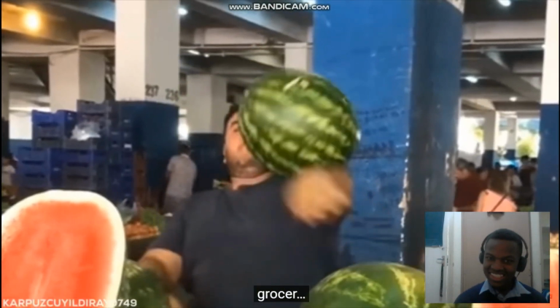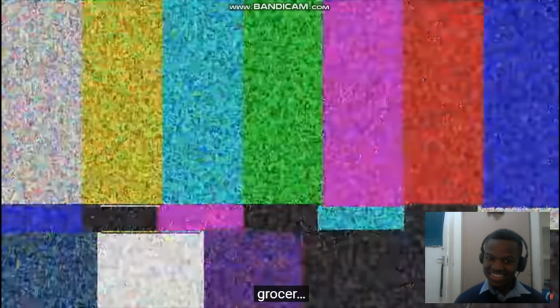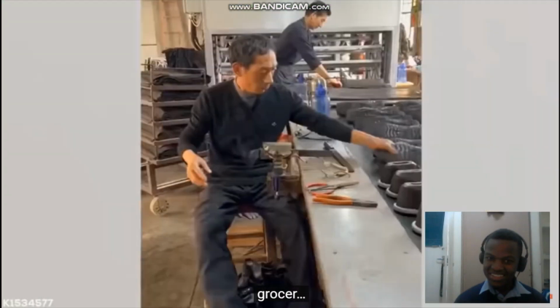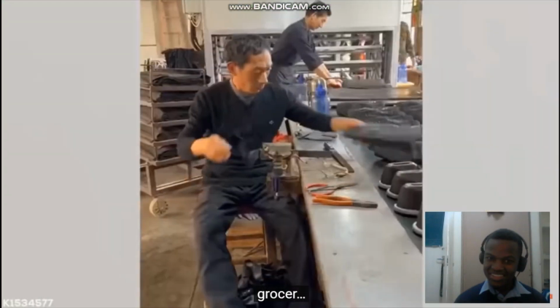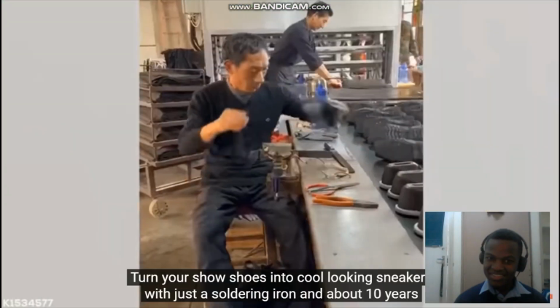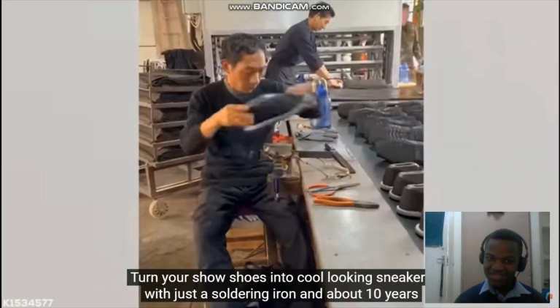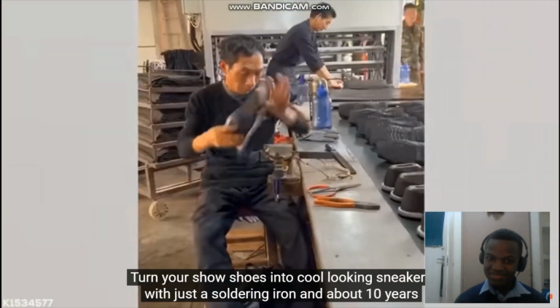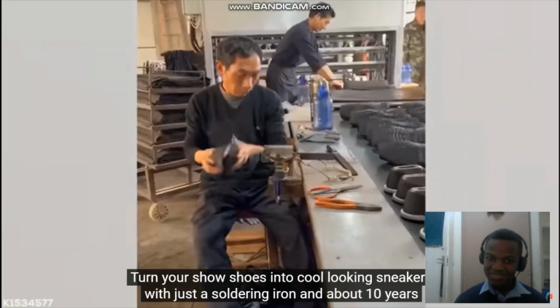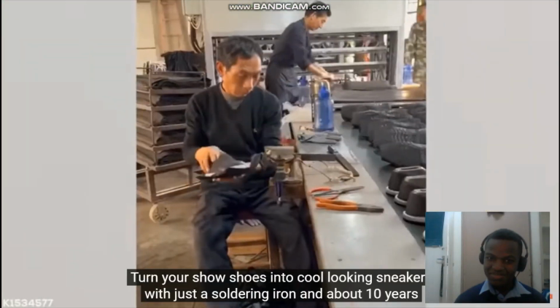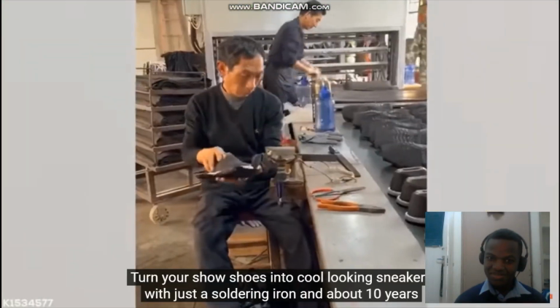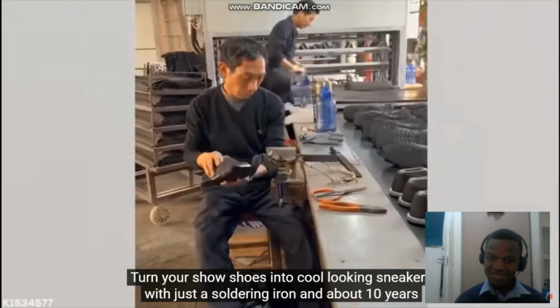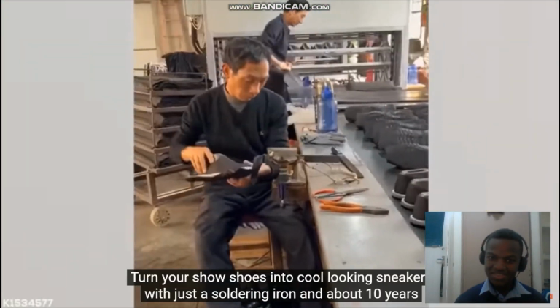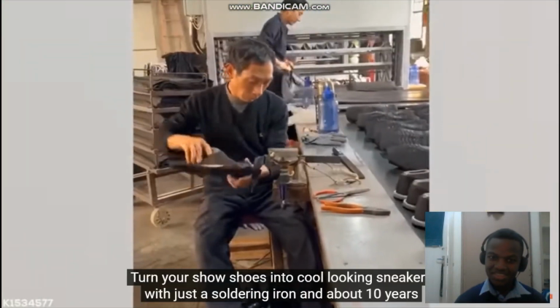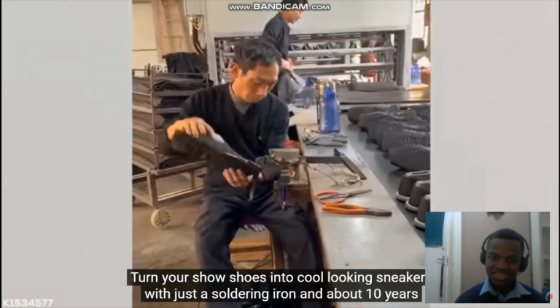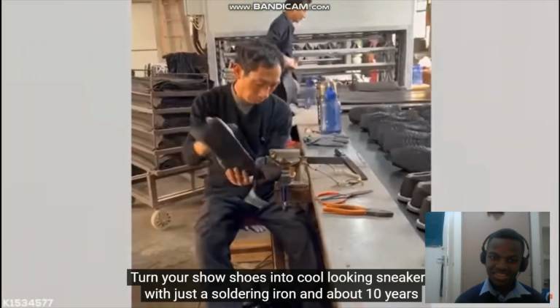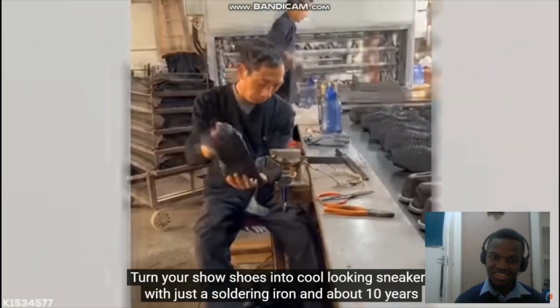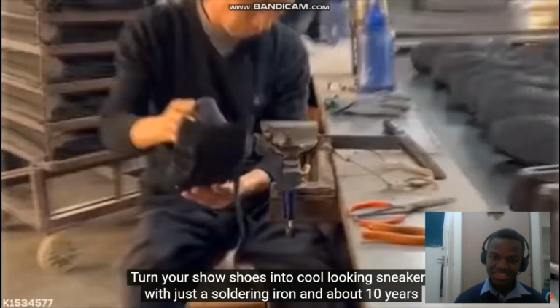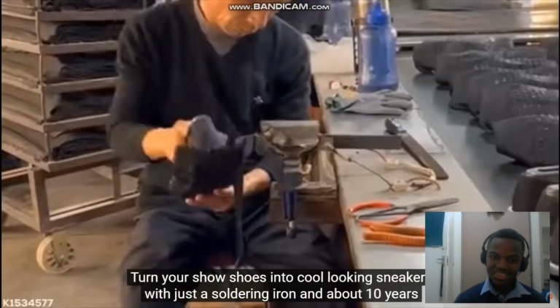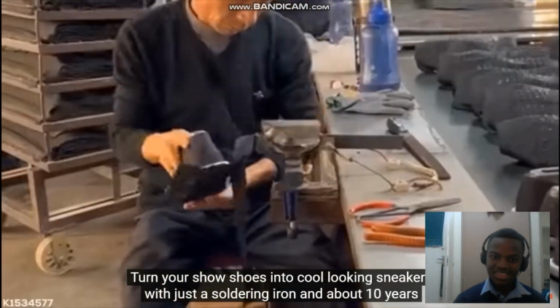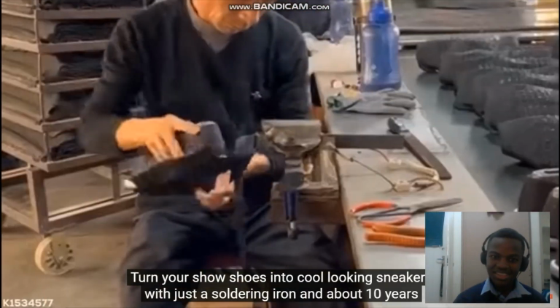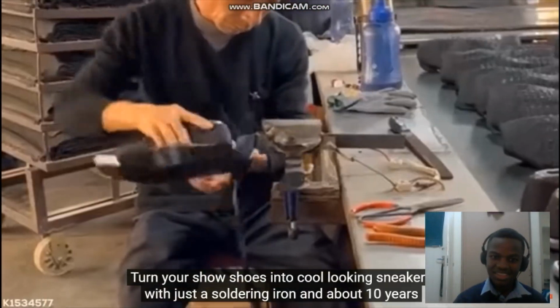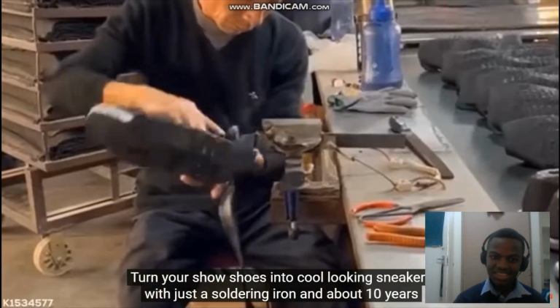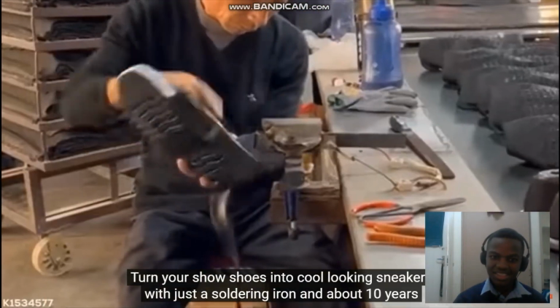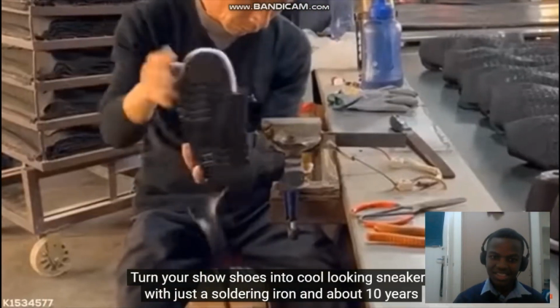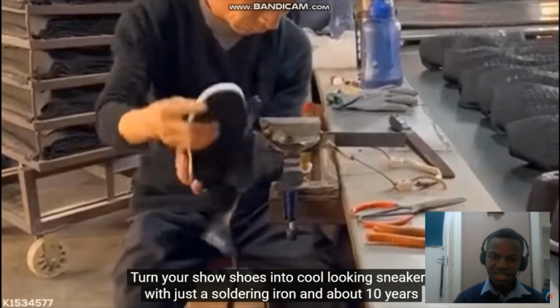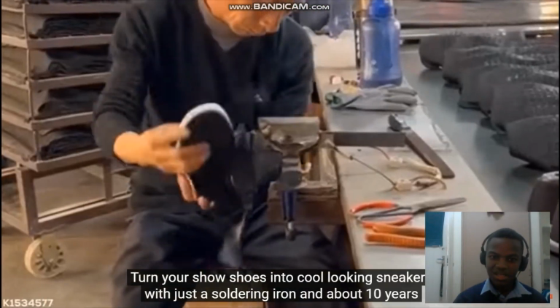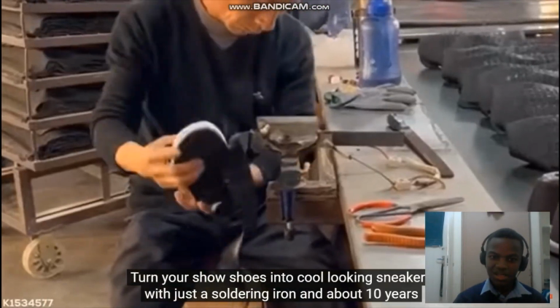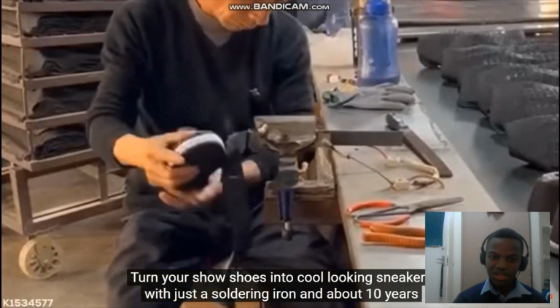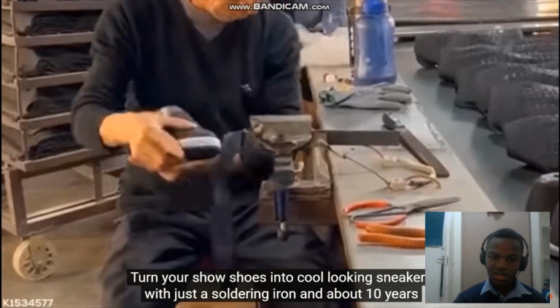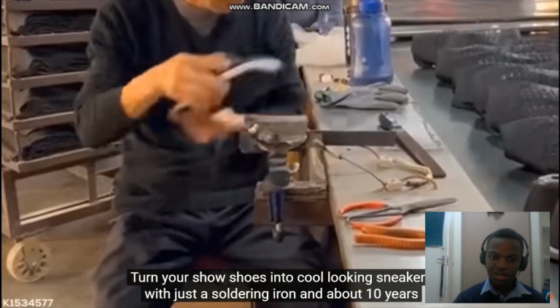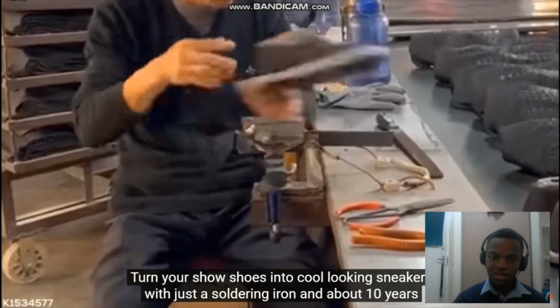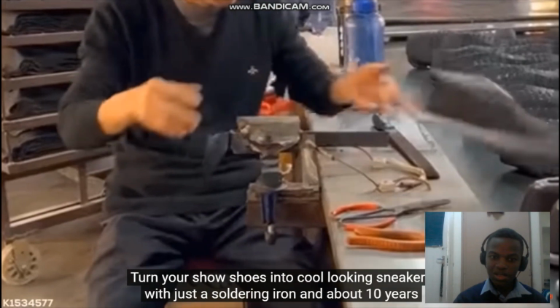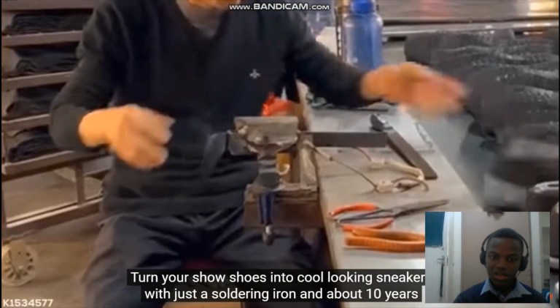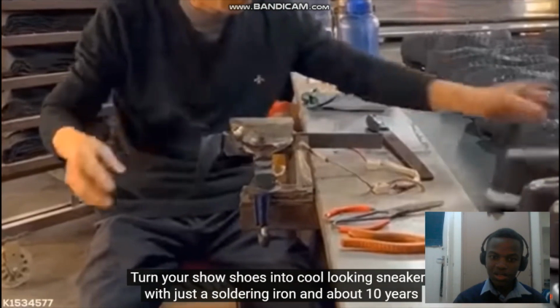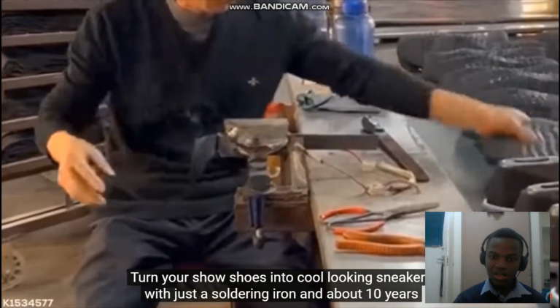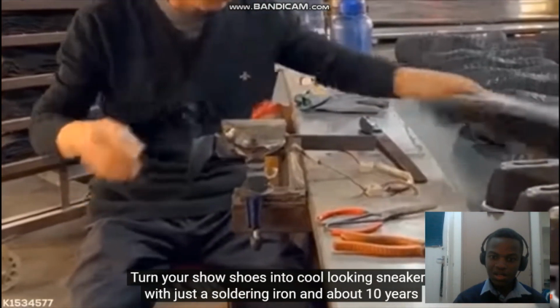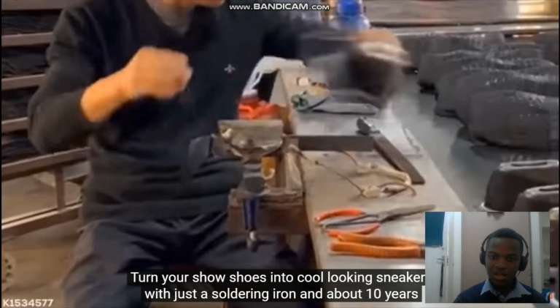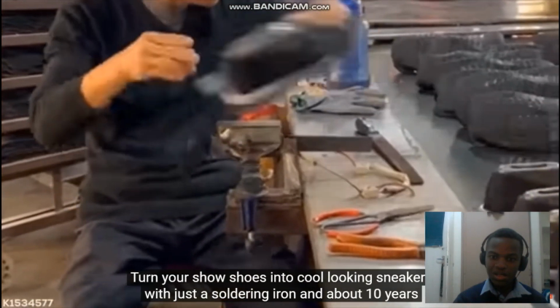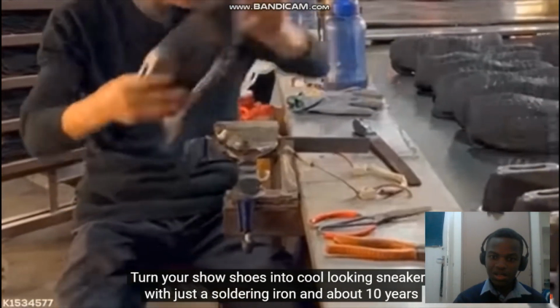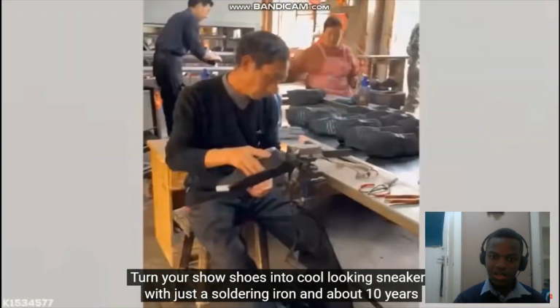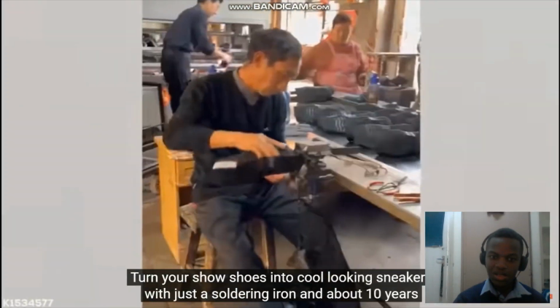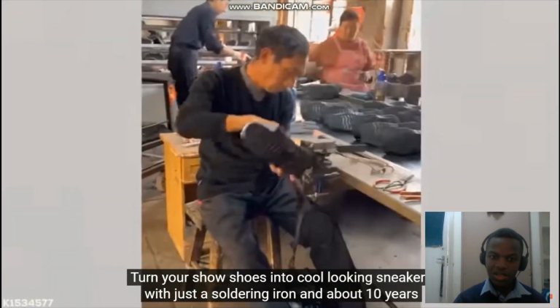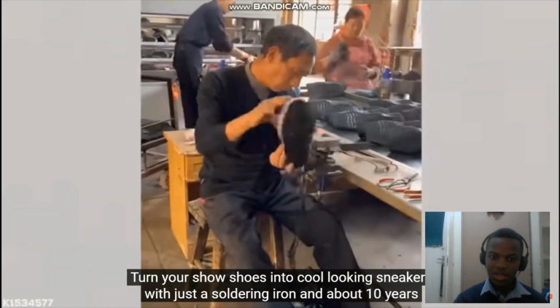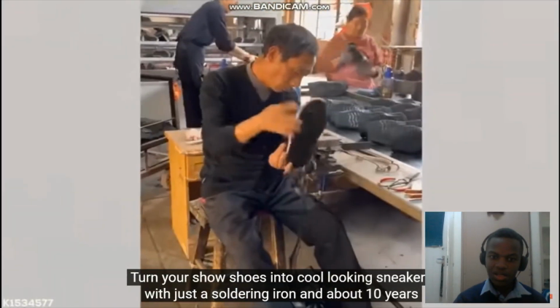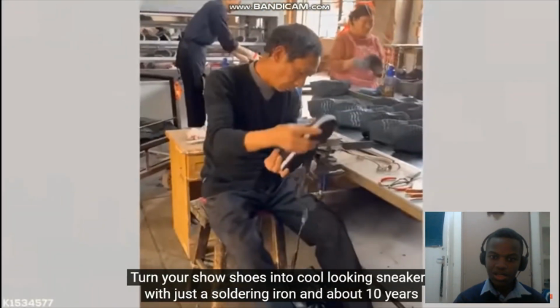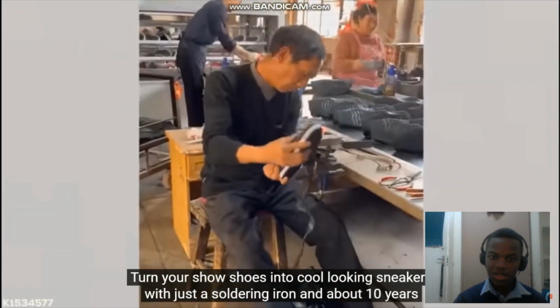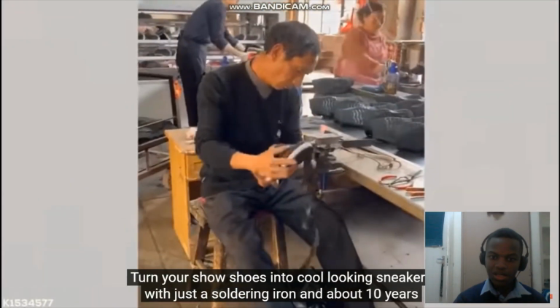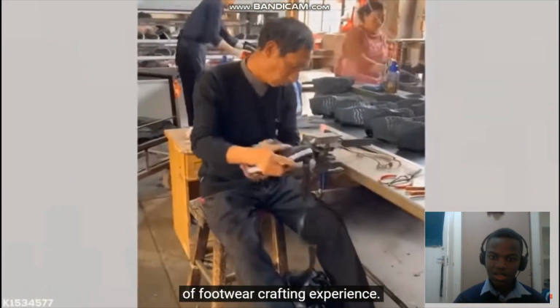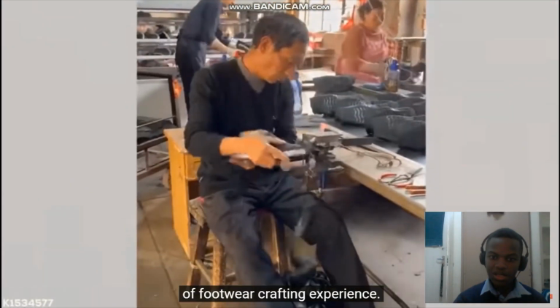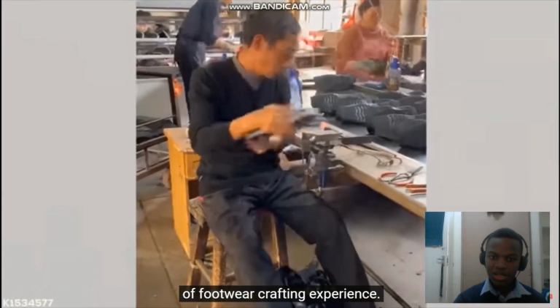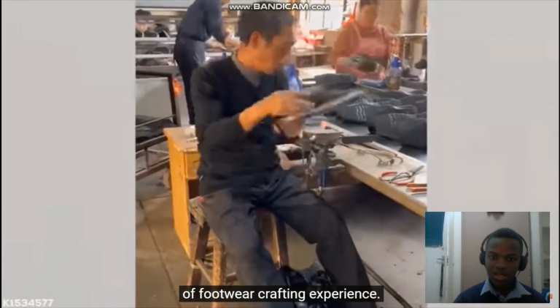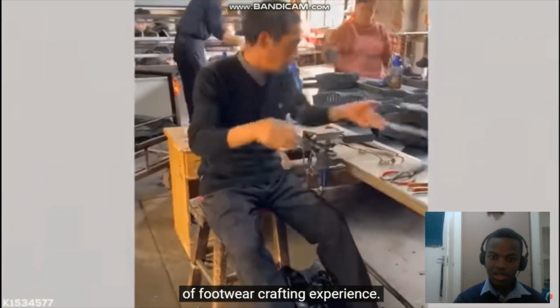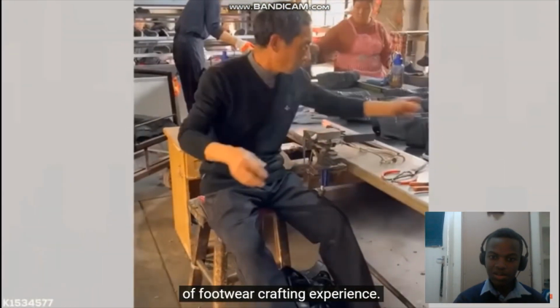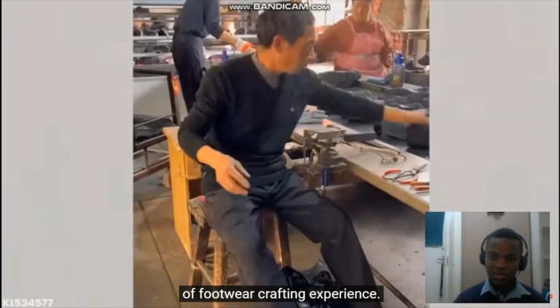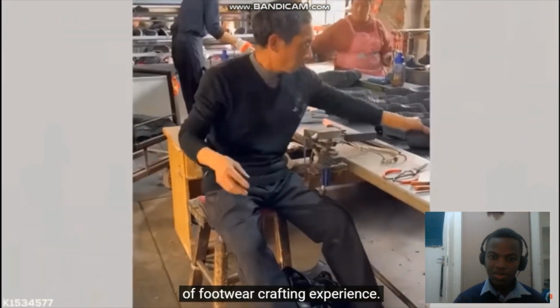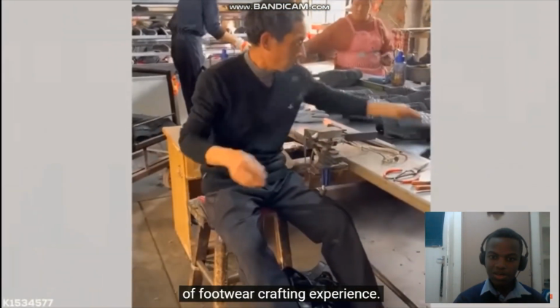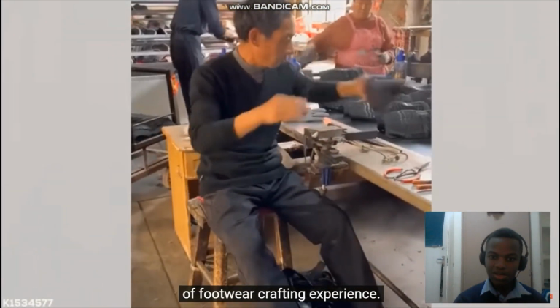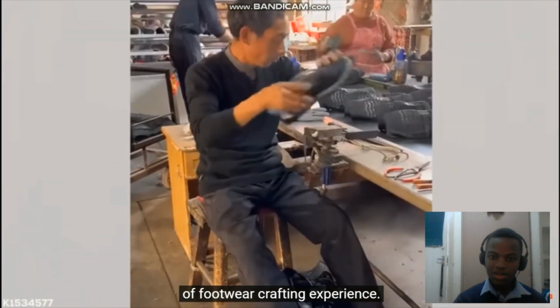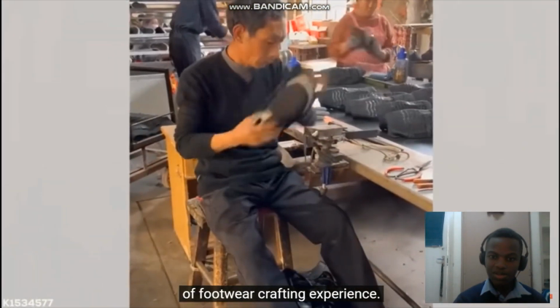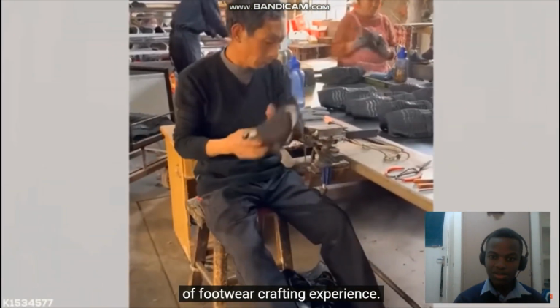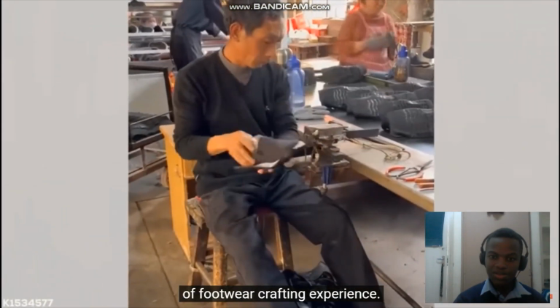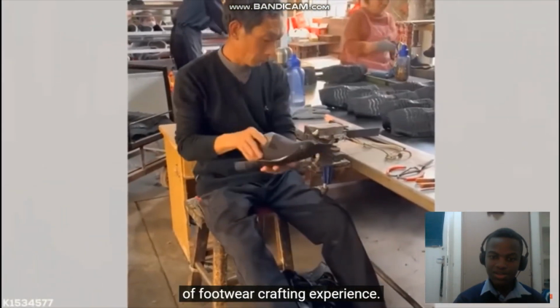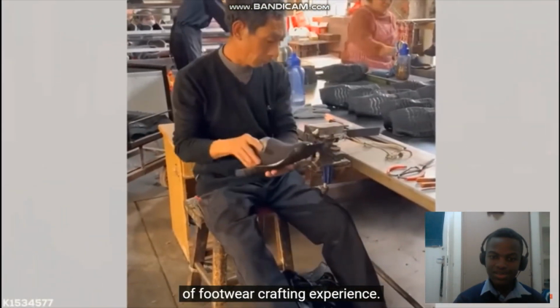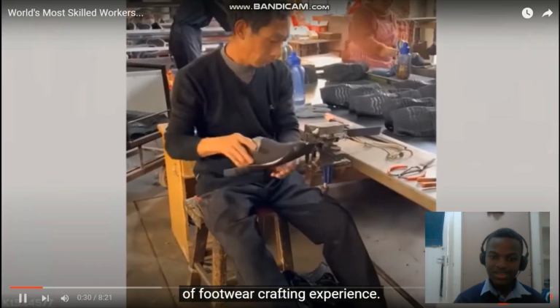Turn your show shoes into cool looking sneakers with just a soldering iron and about 10 years of footwear crafting experience.